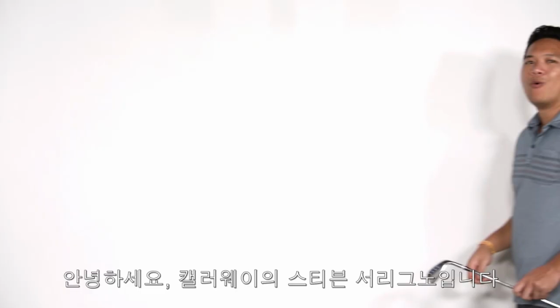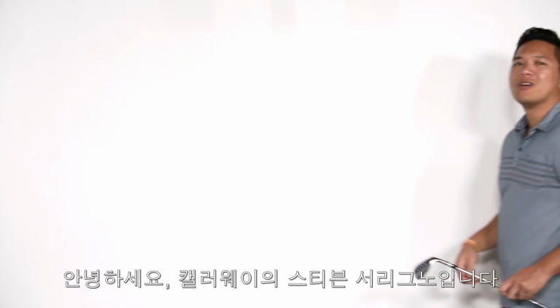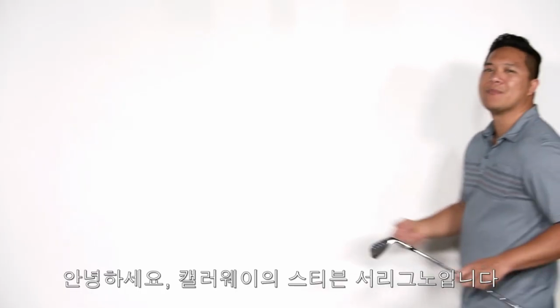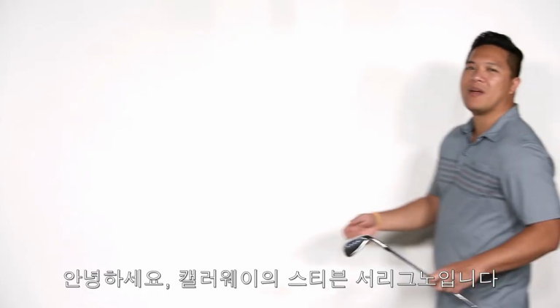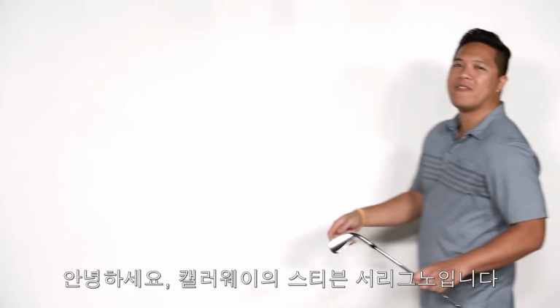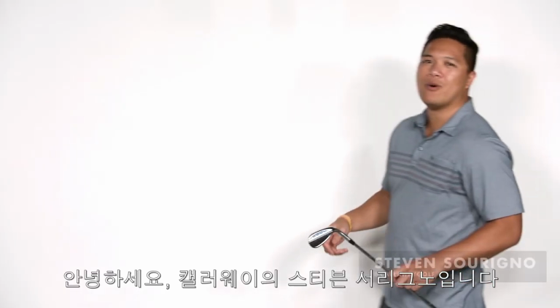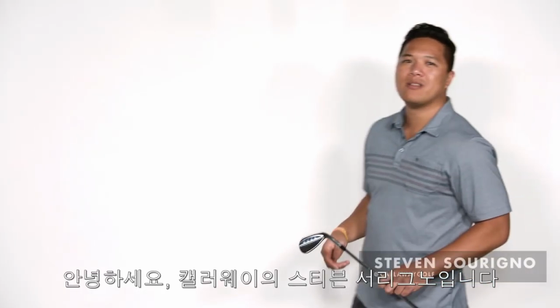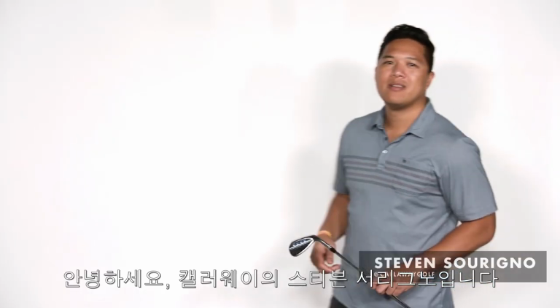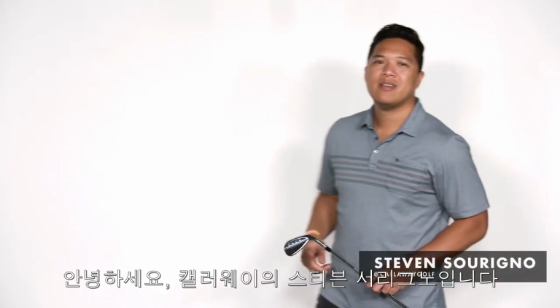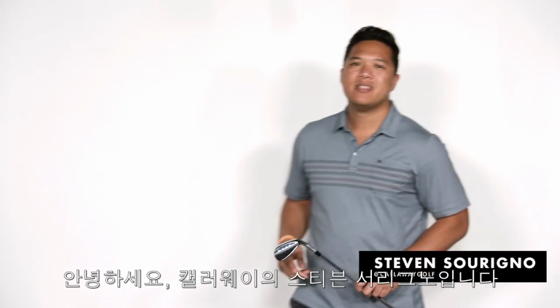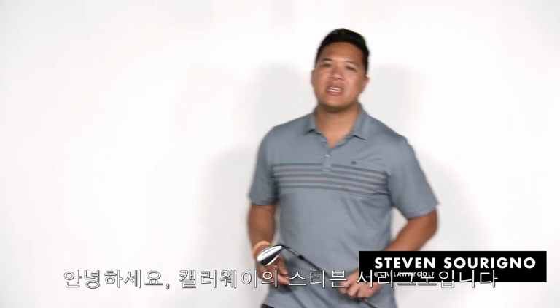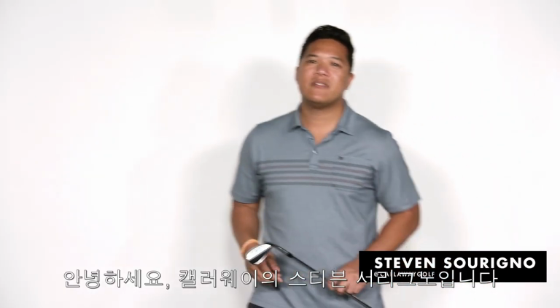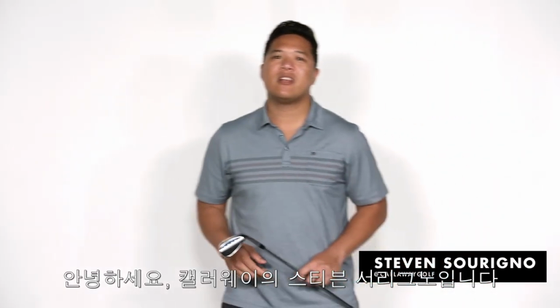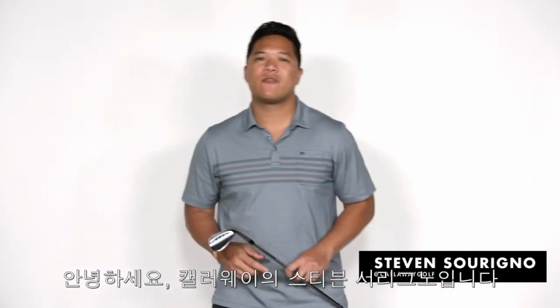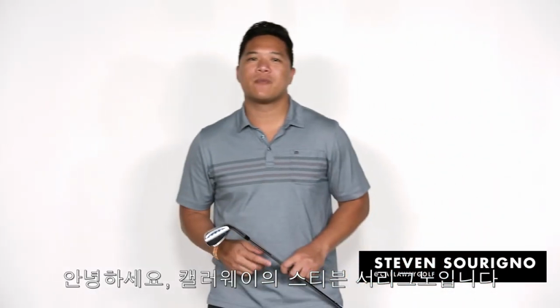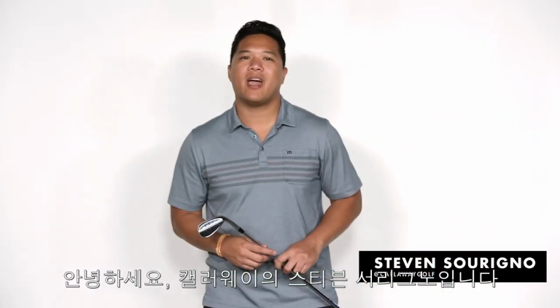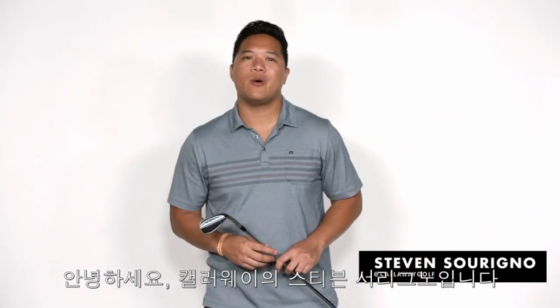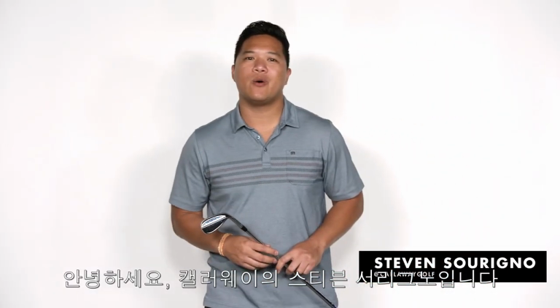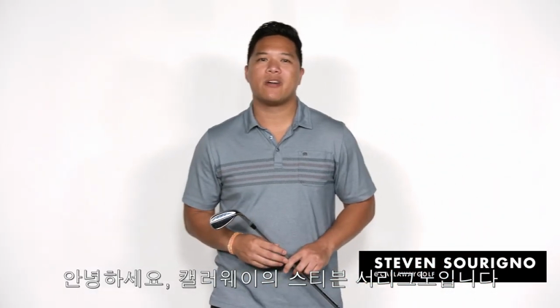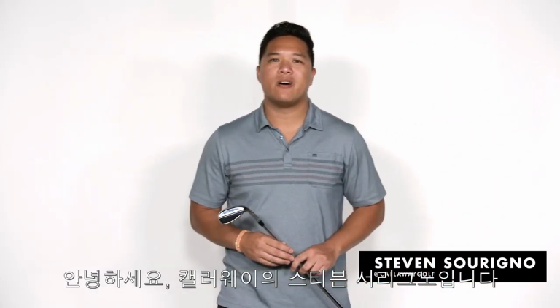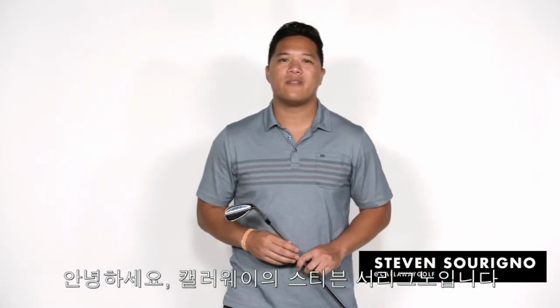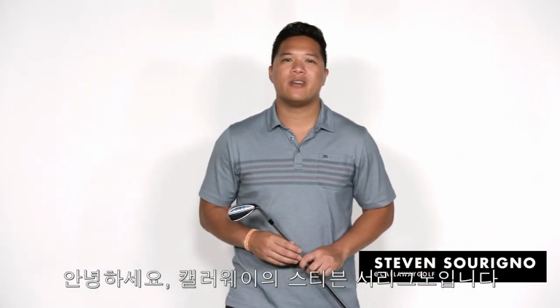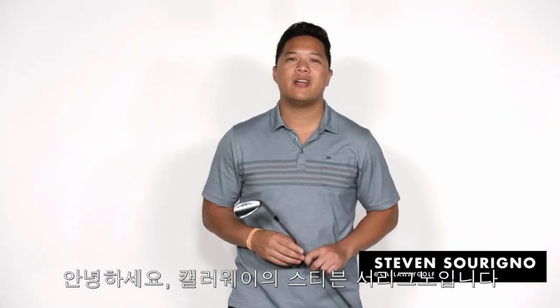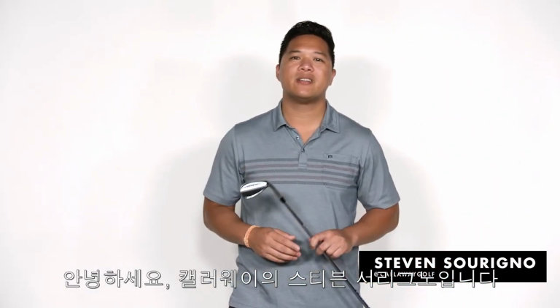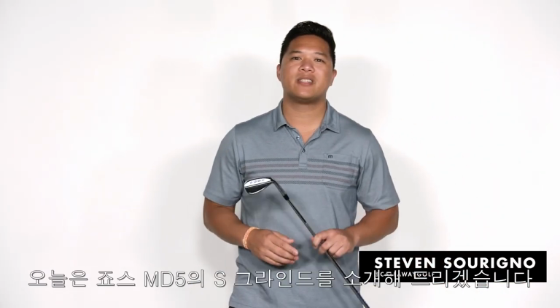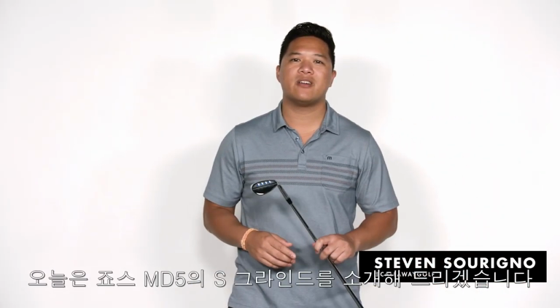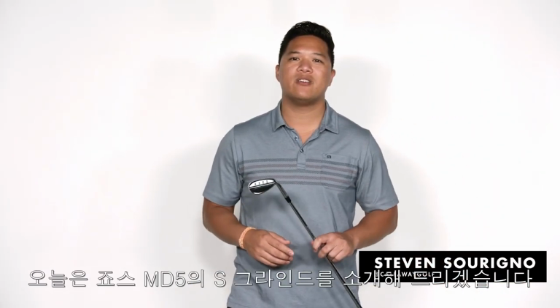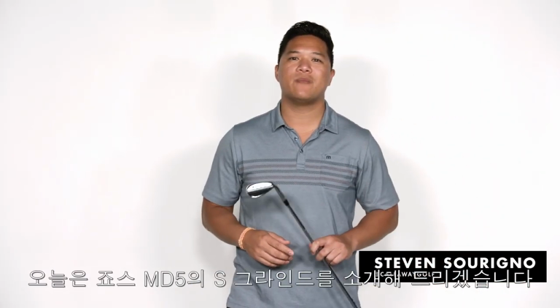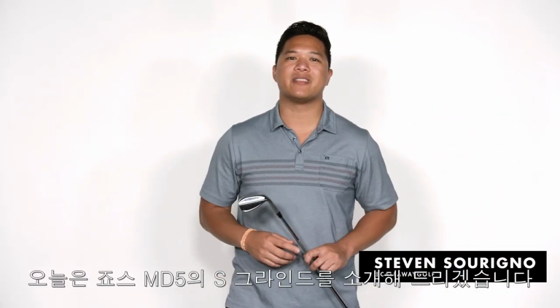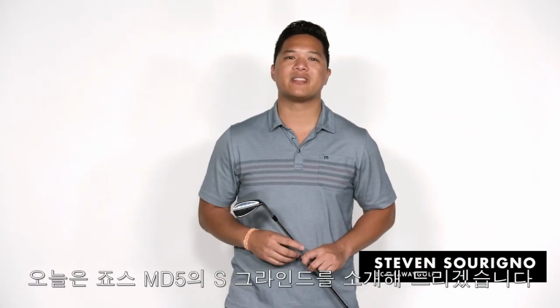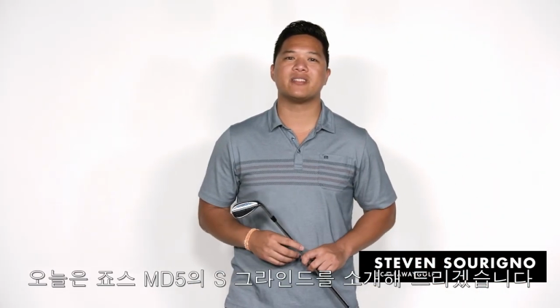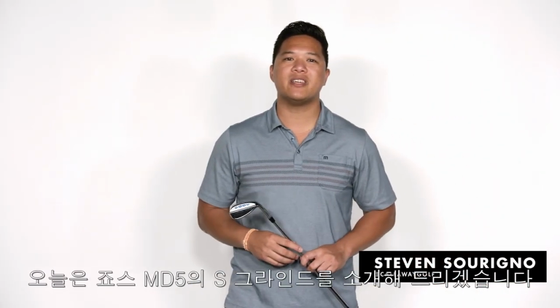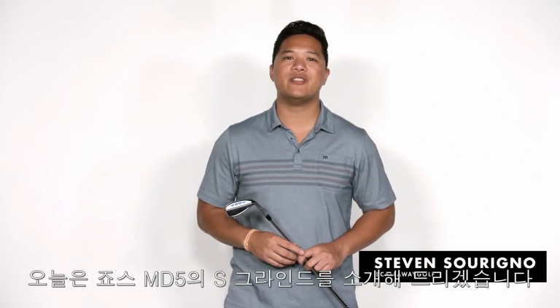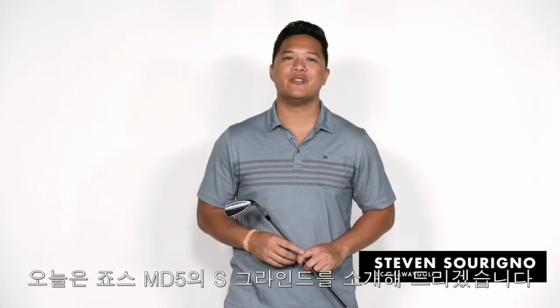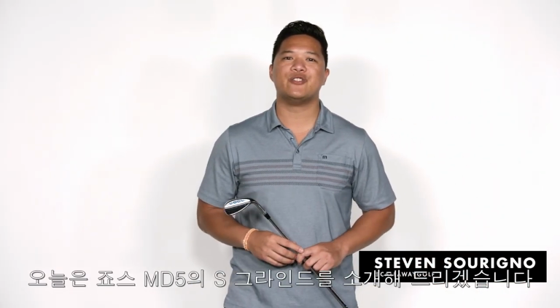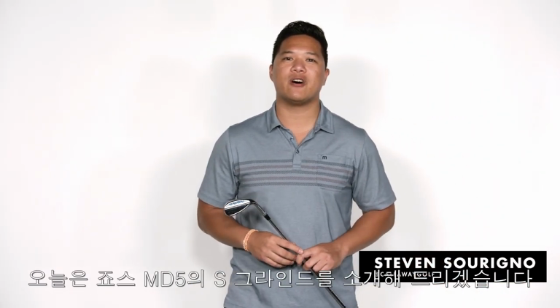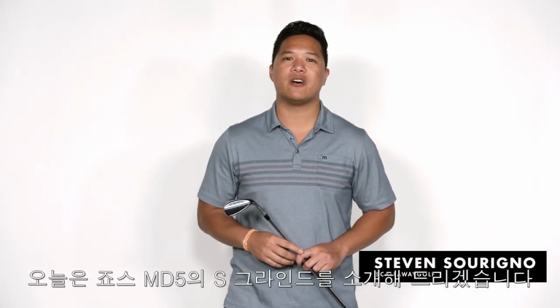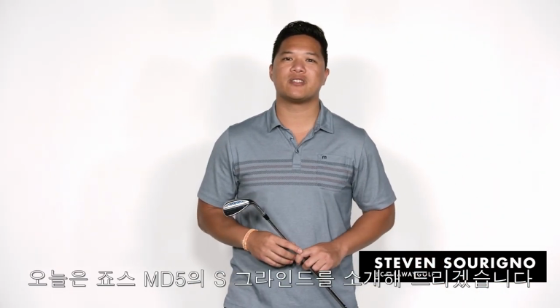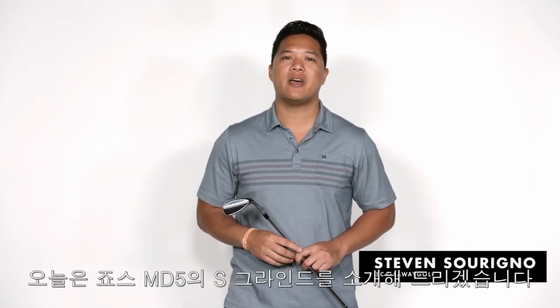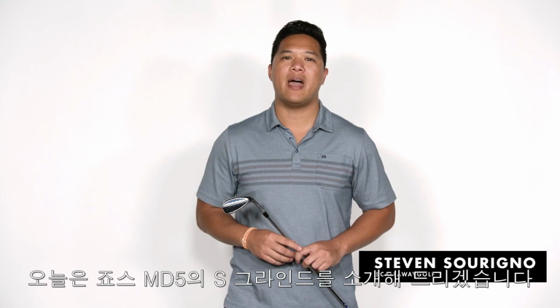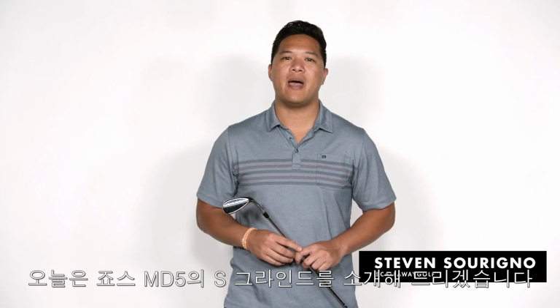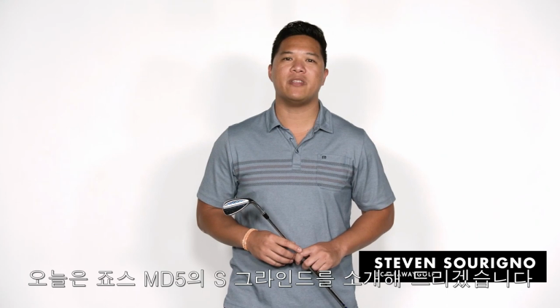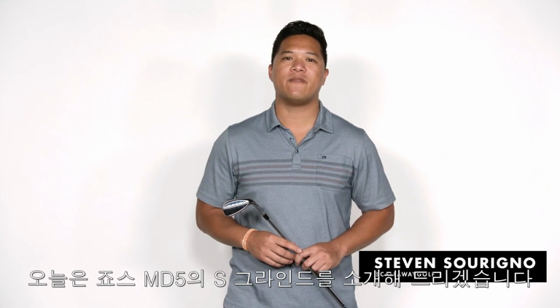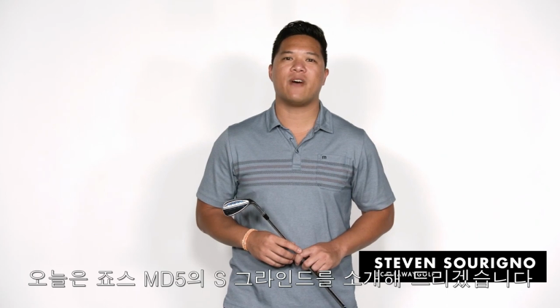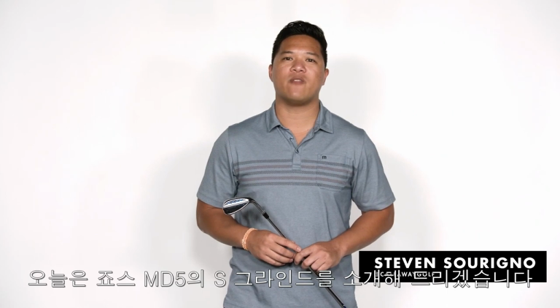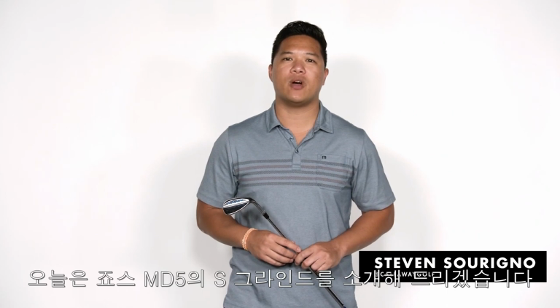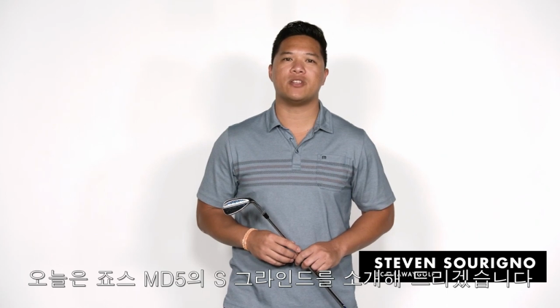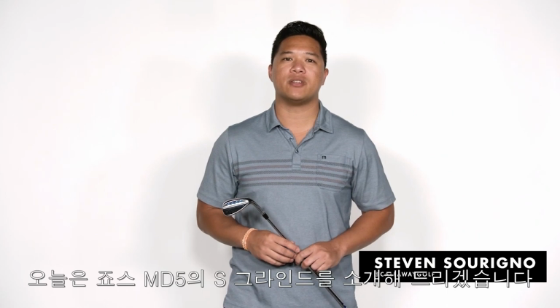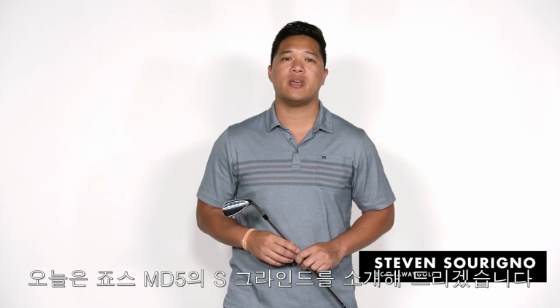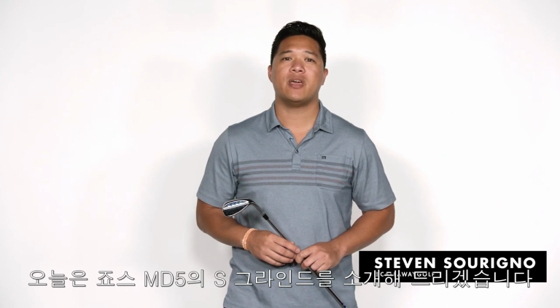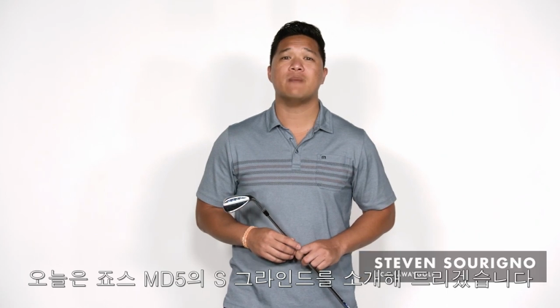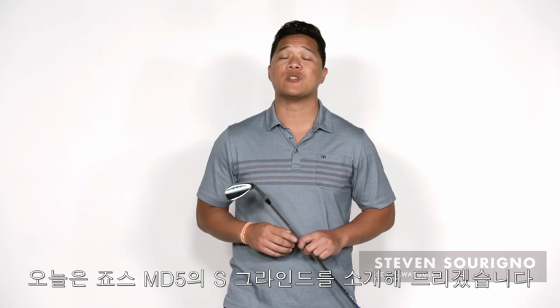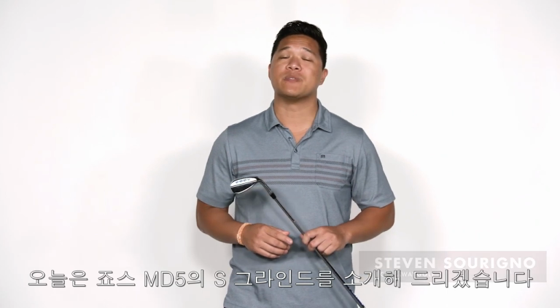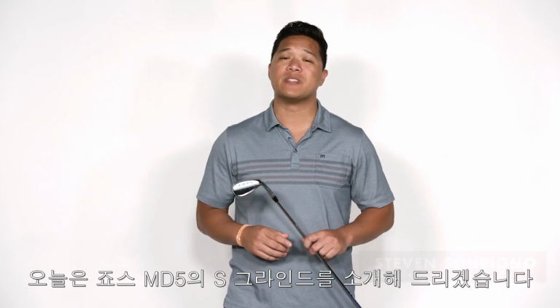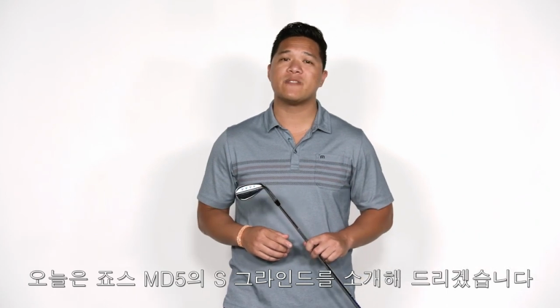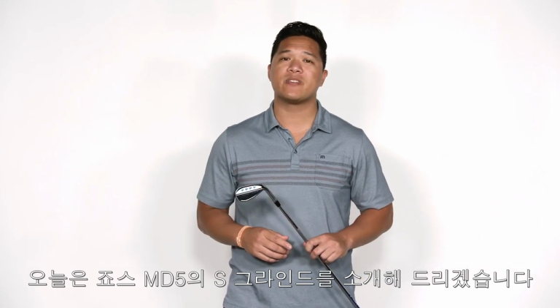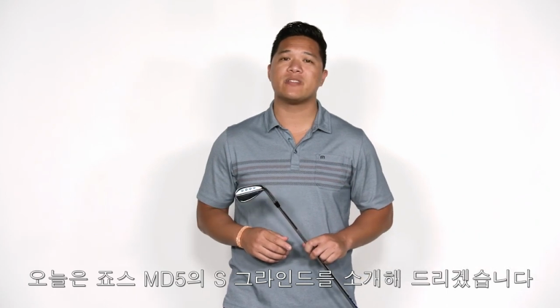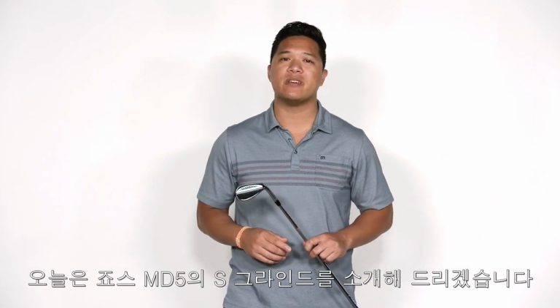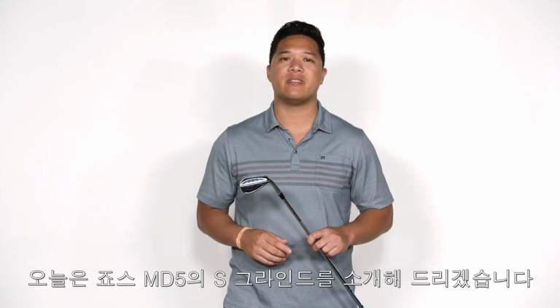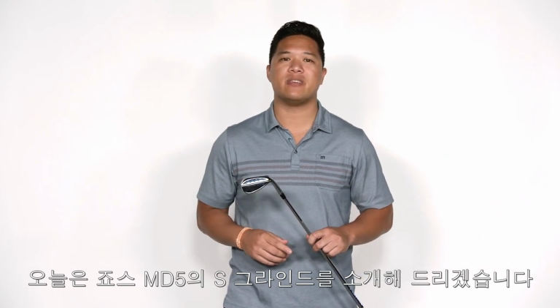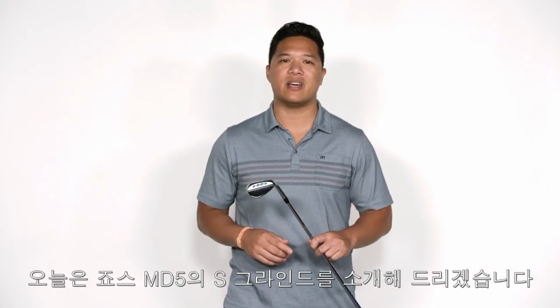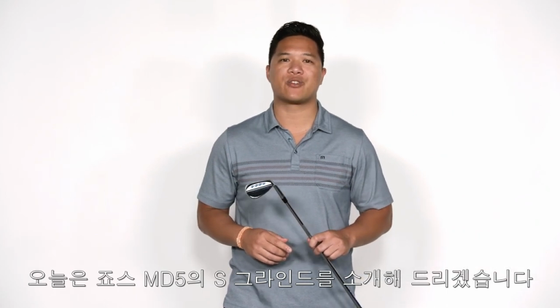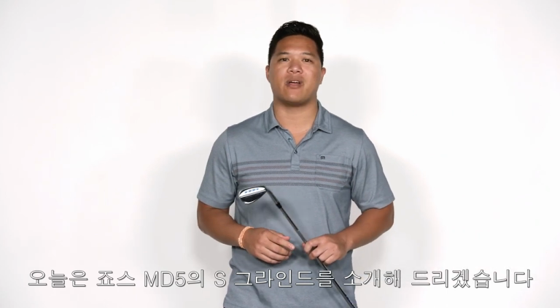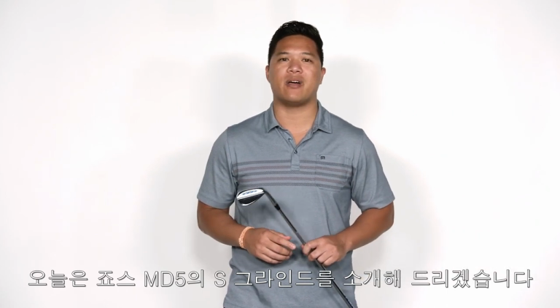What's up everyone? Steven here from Callaway Golf, here to tell you about the sleek new Jaws MD5 wedges, and more specifically, the S-Grind.